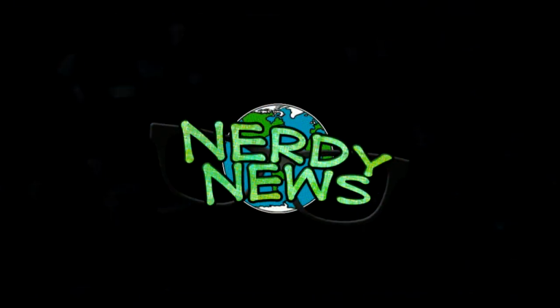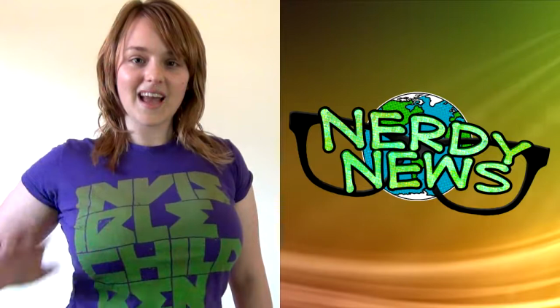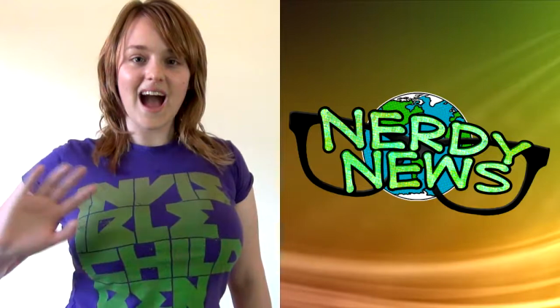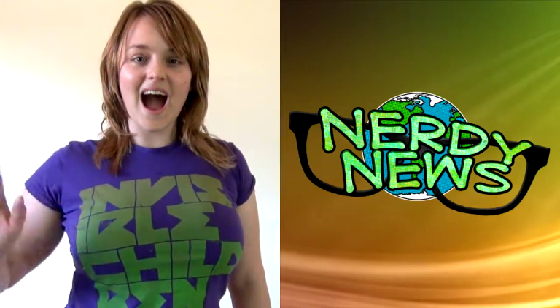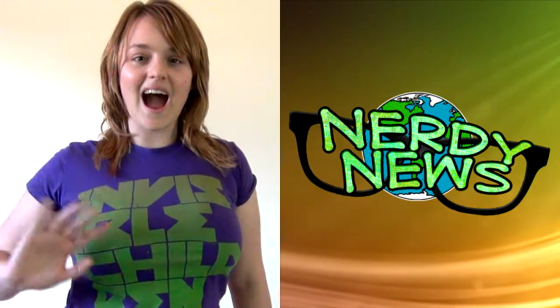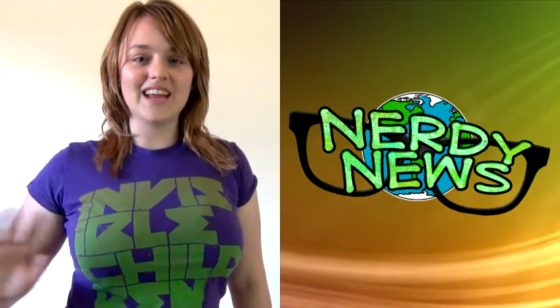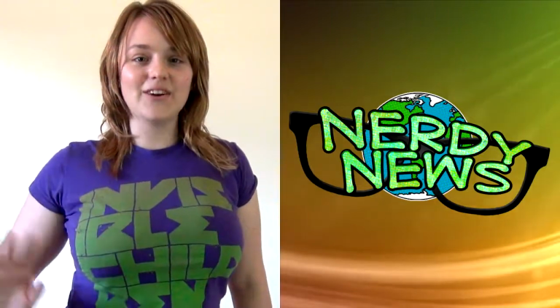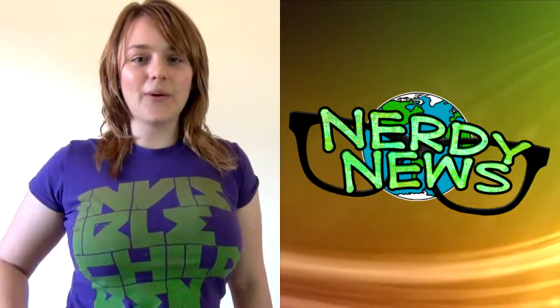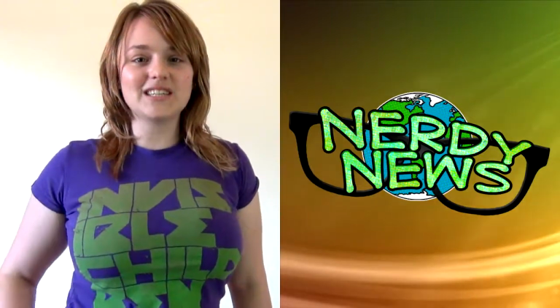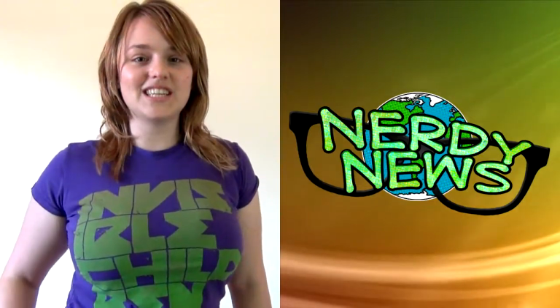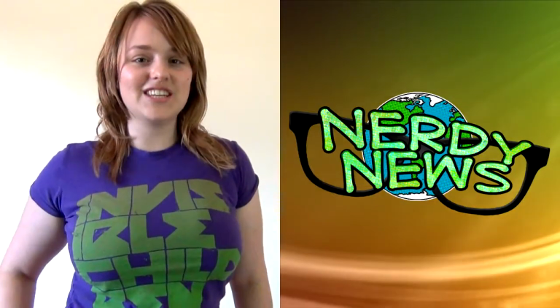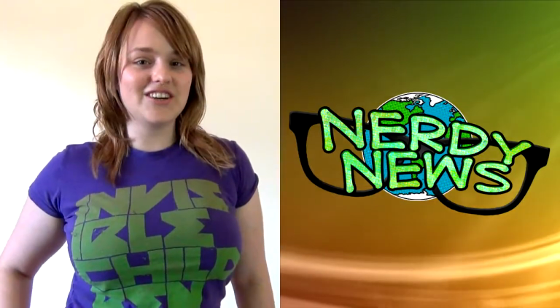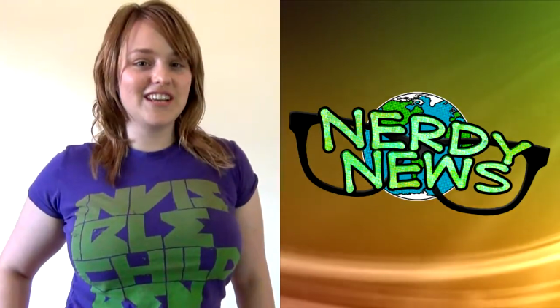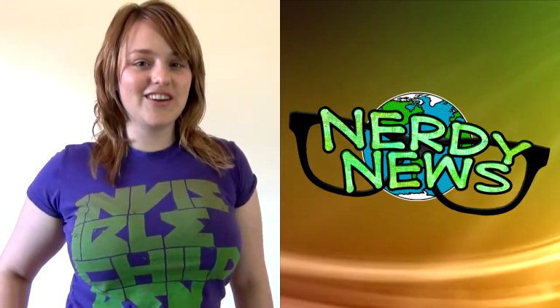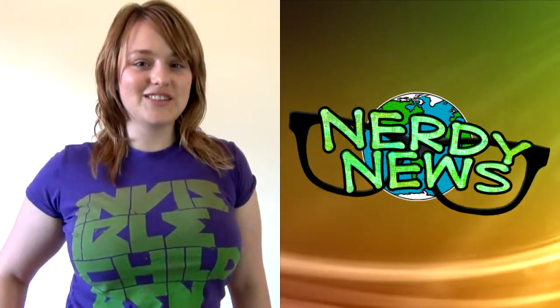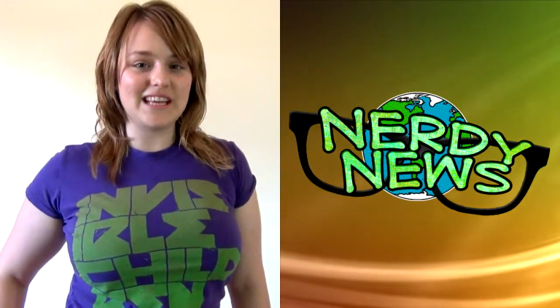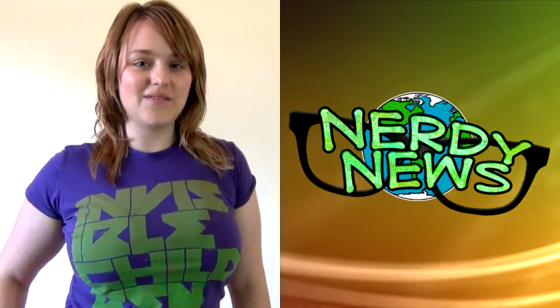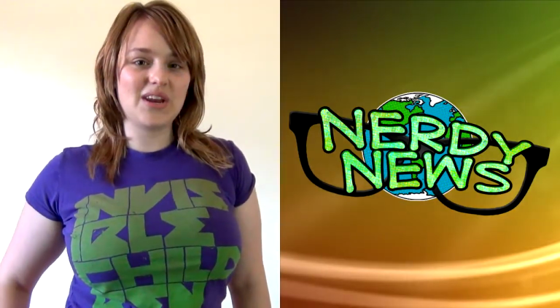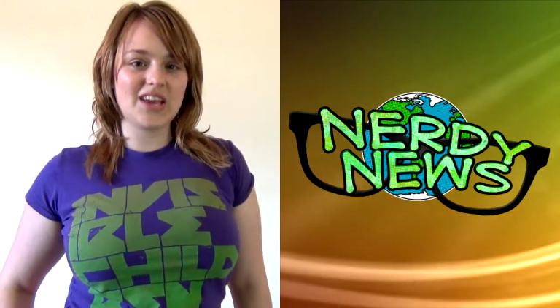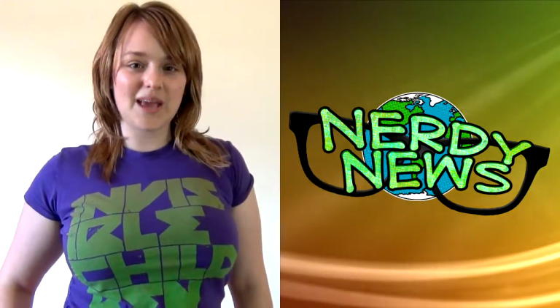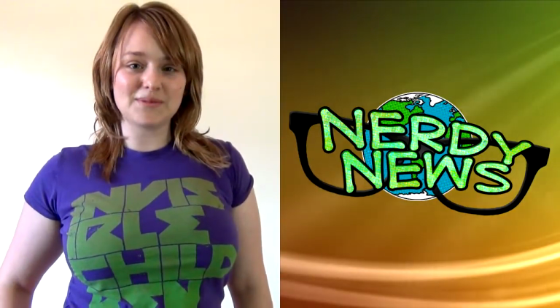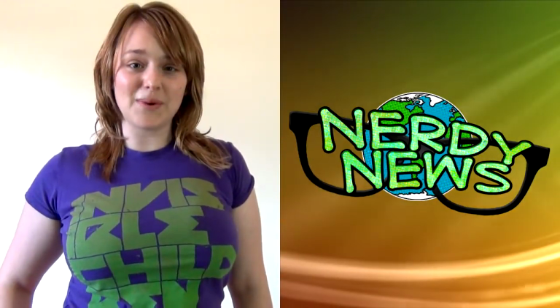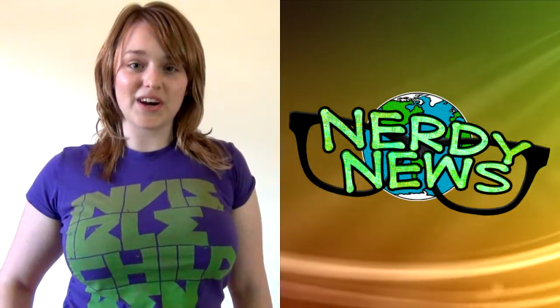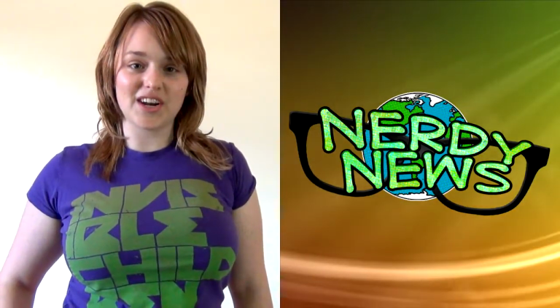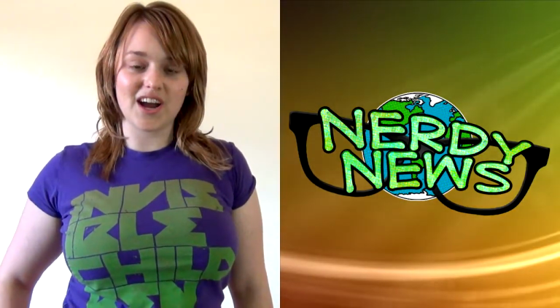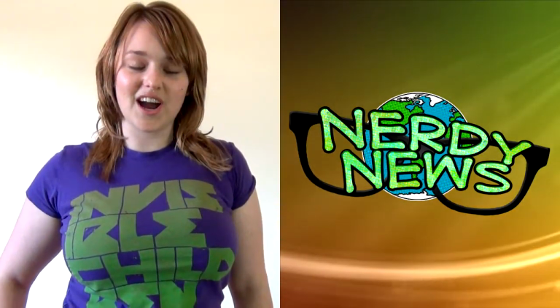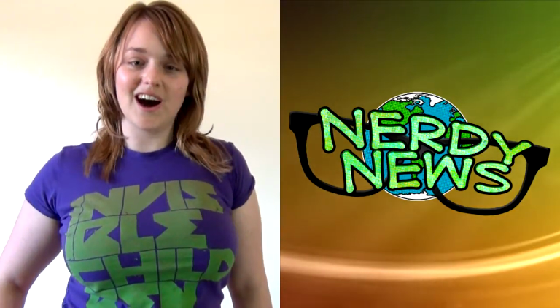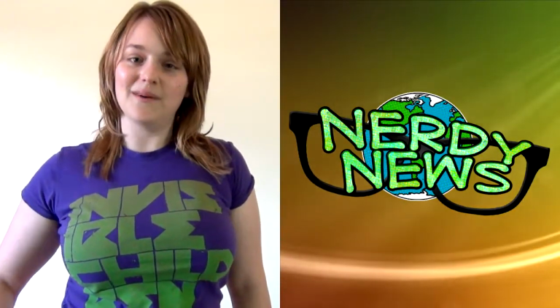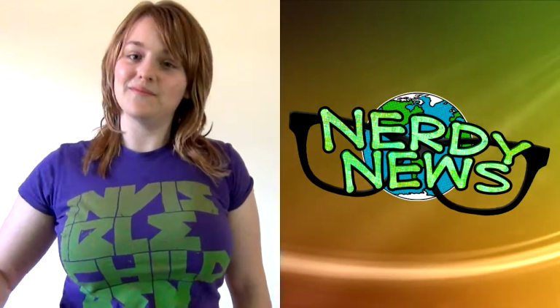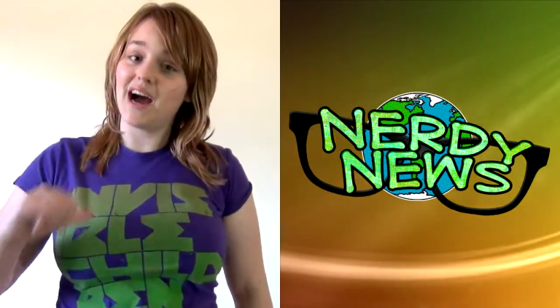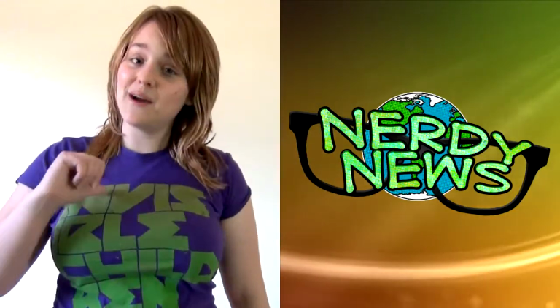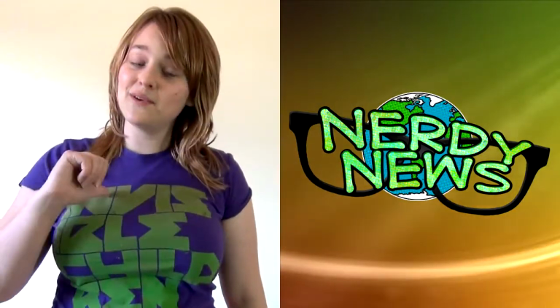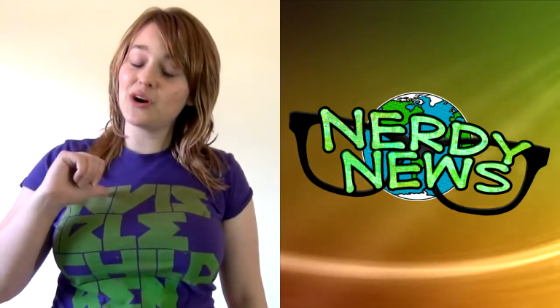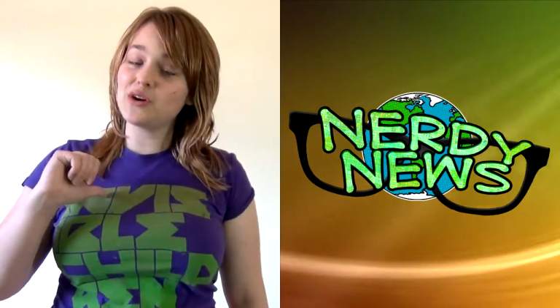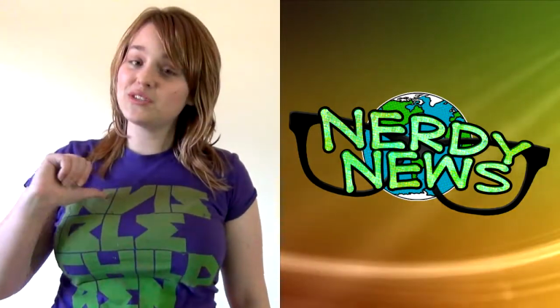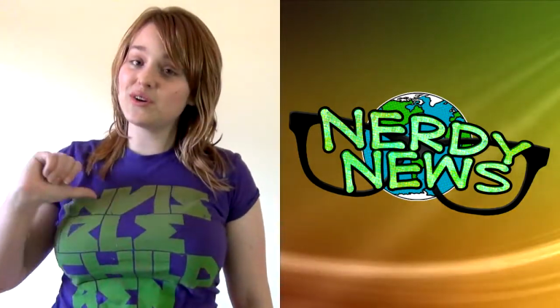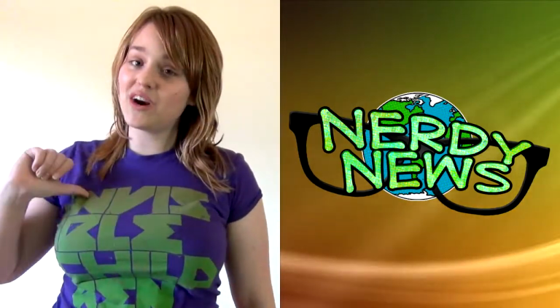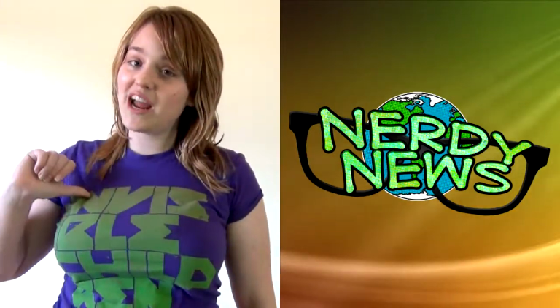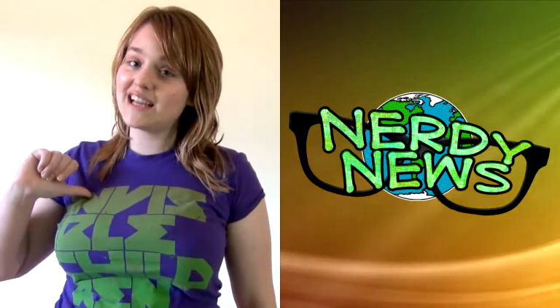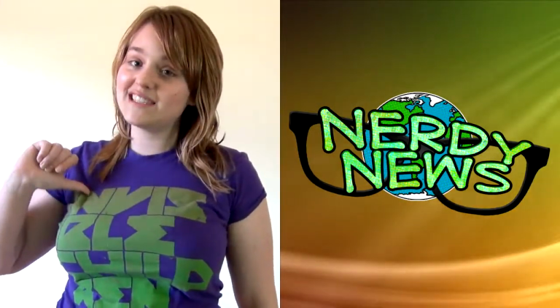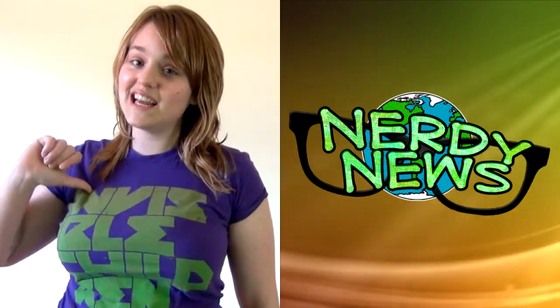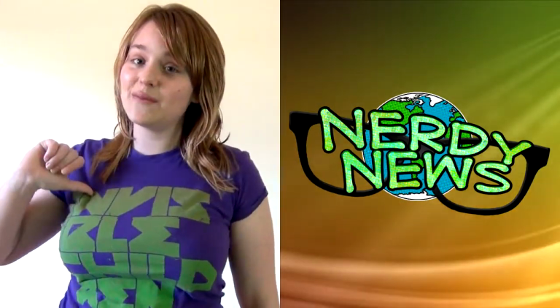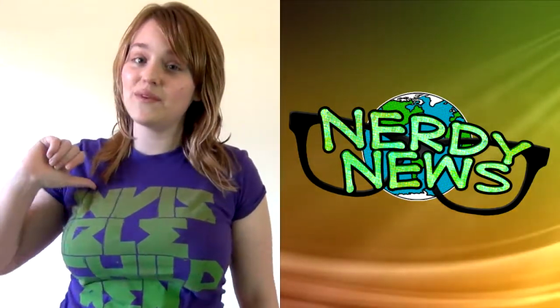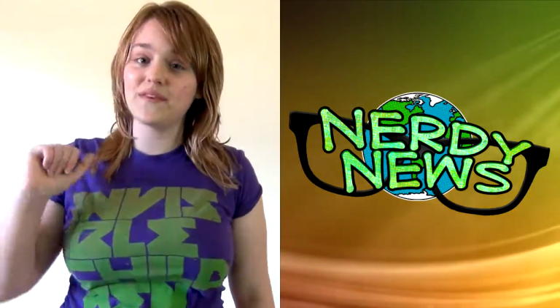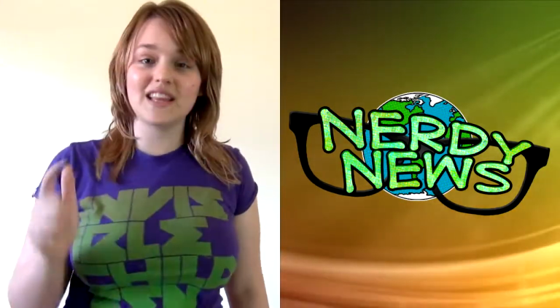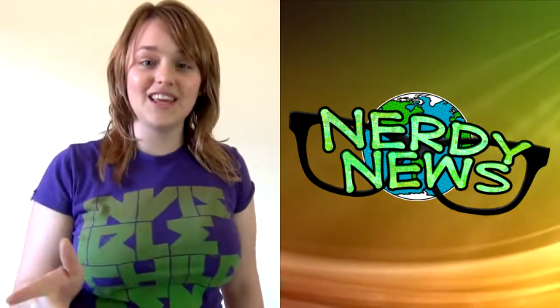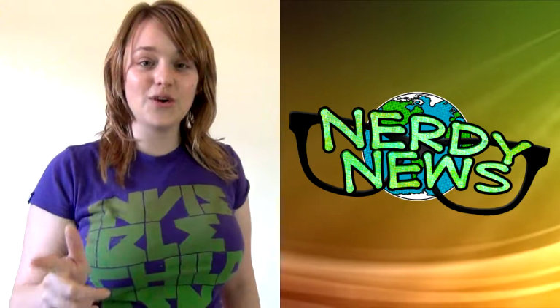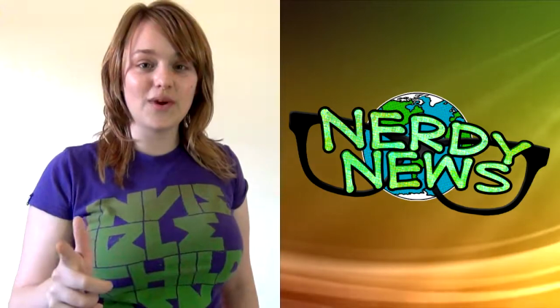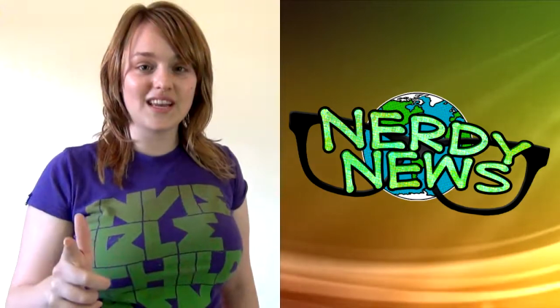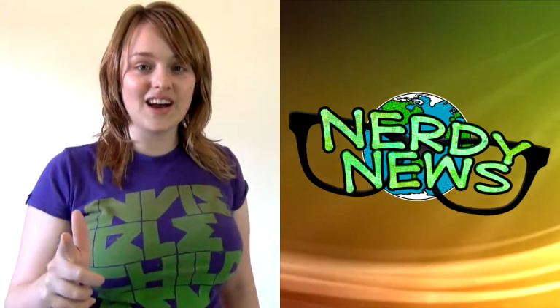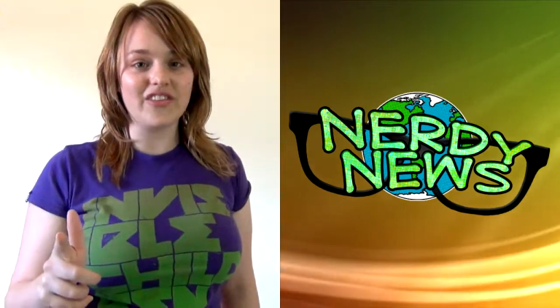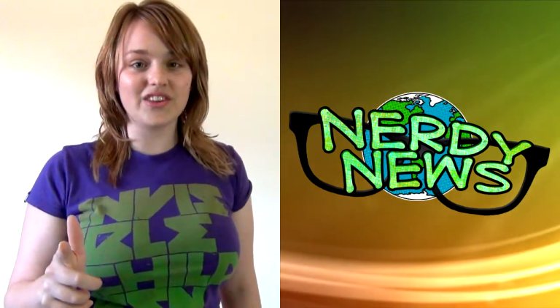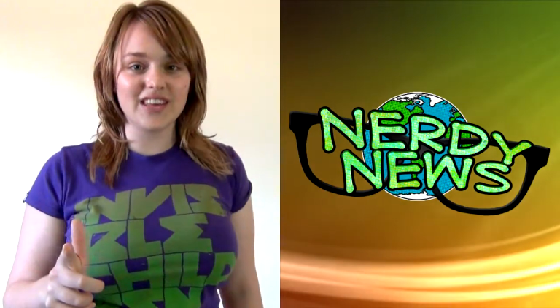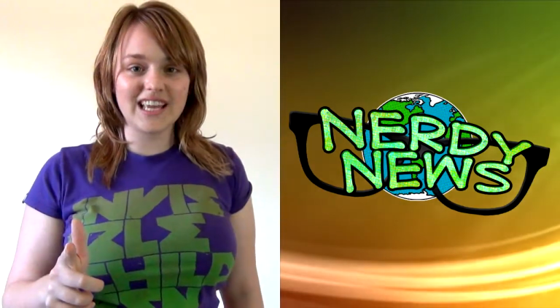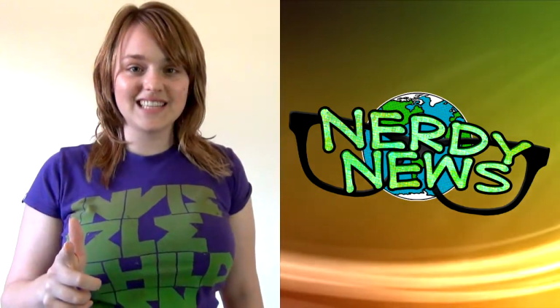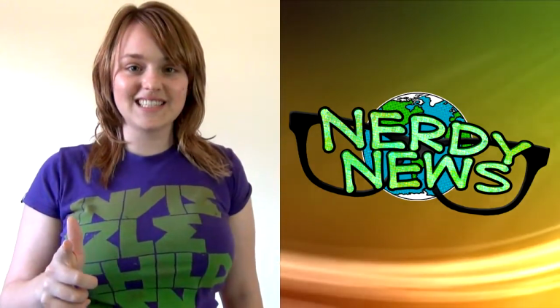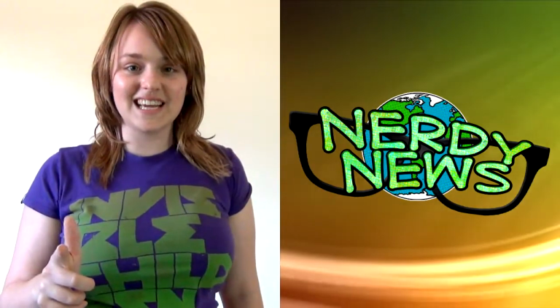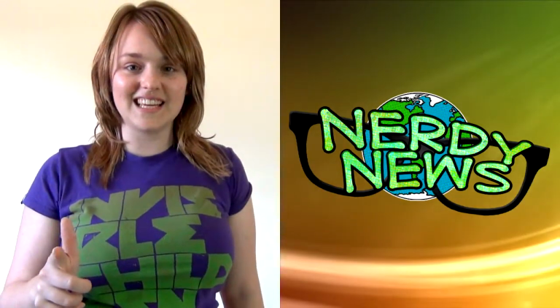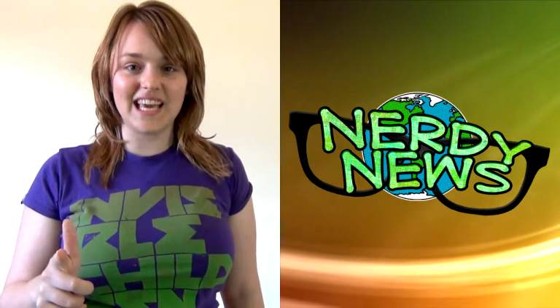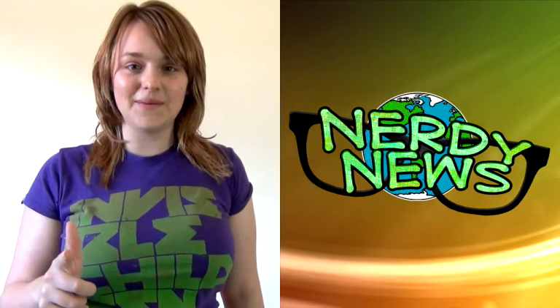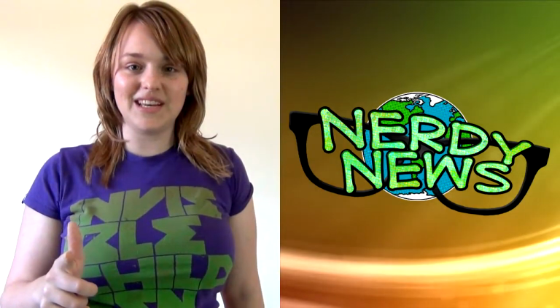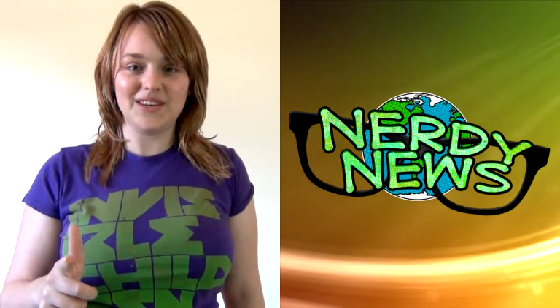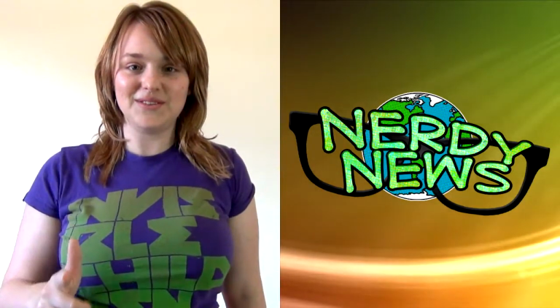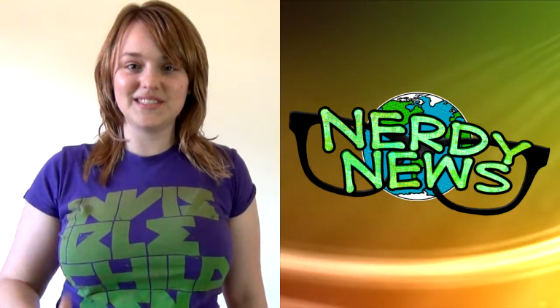Hi, you're watching Nerdy News on VideoGamesBlogger.com. I'm your host, Laura, and today I'll be filling you in on the latest in gaming news.